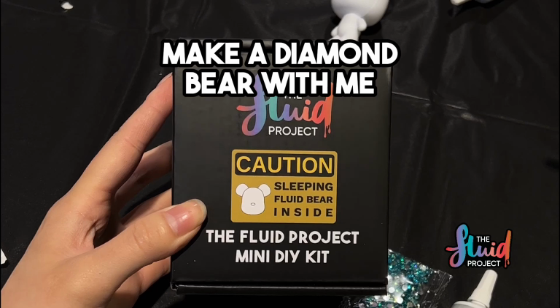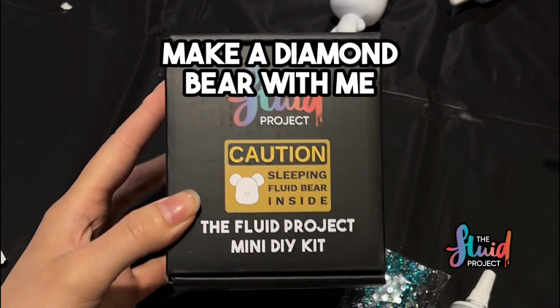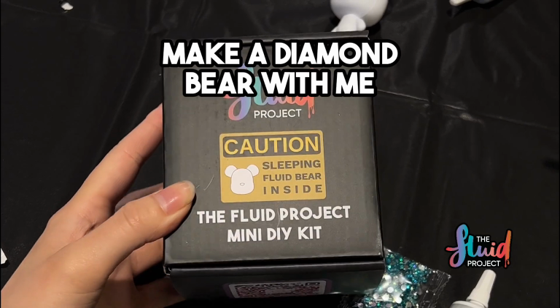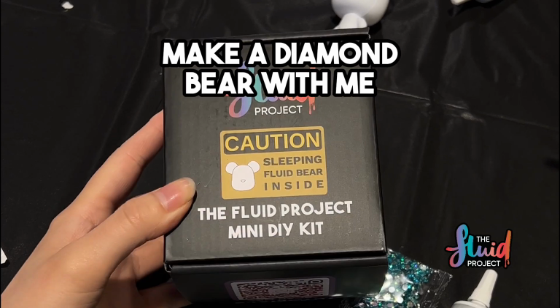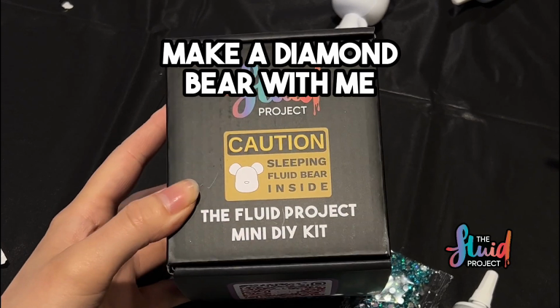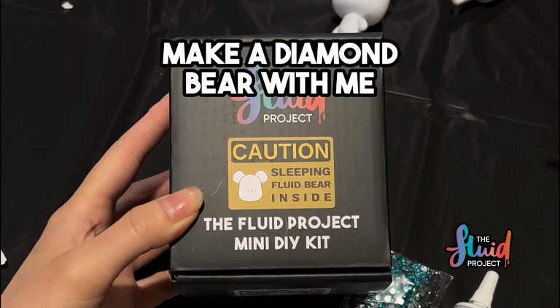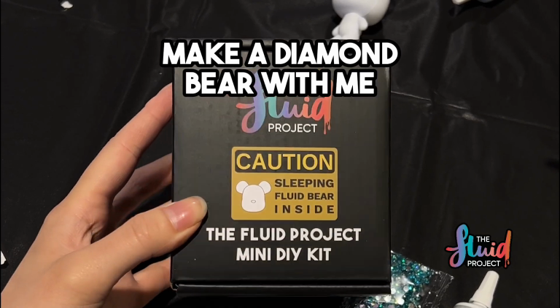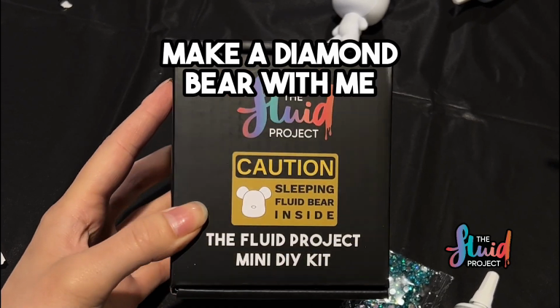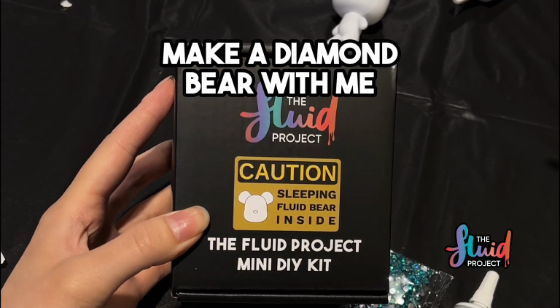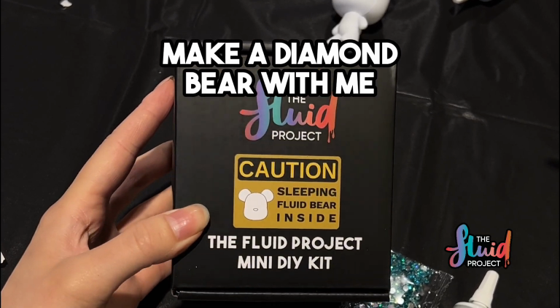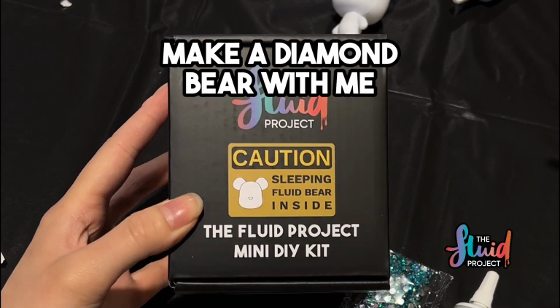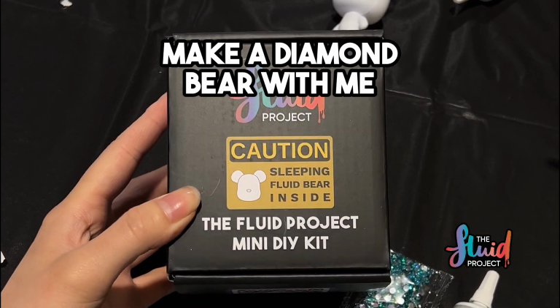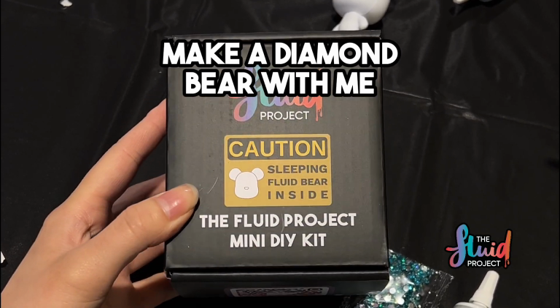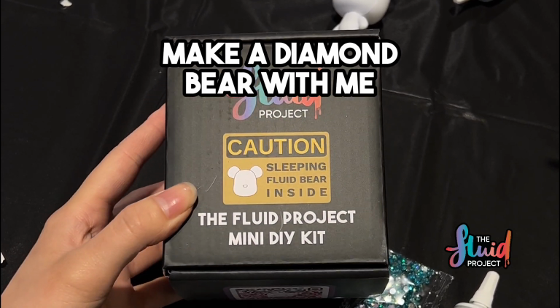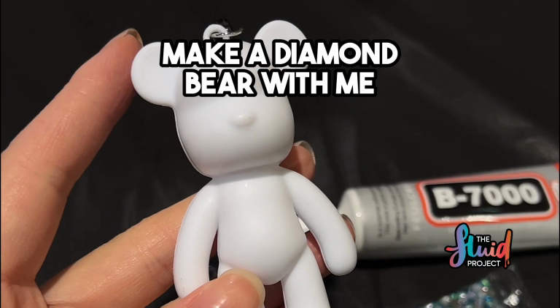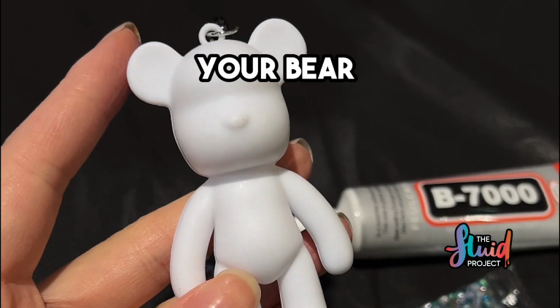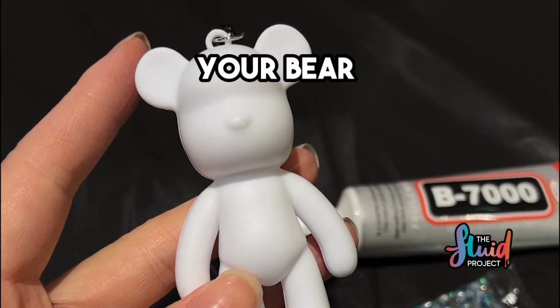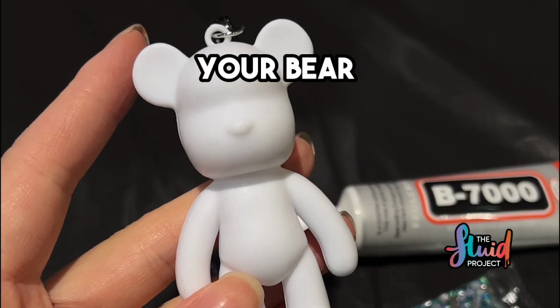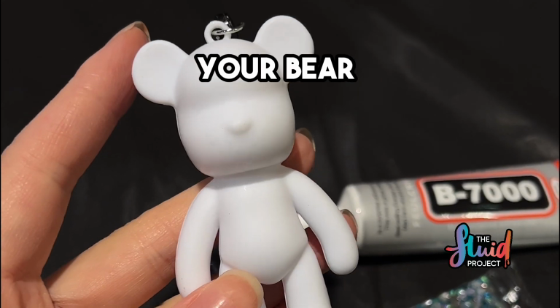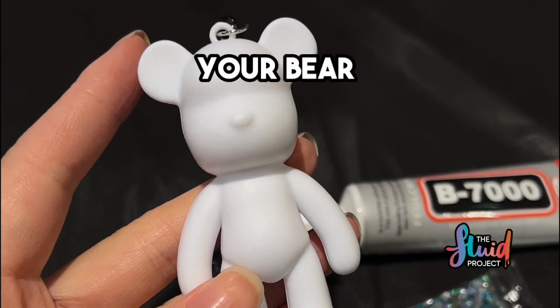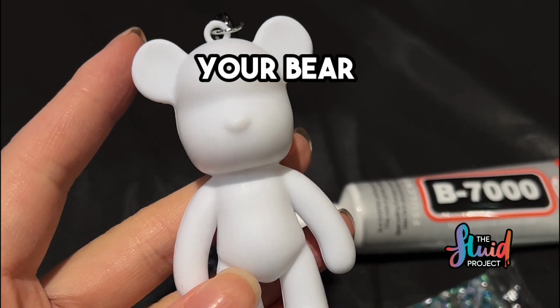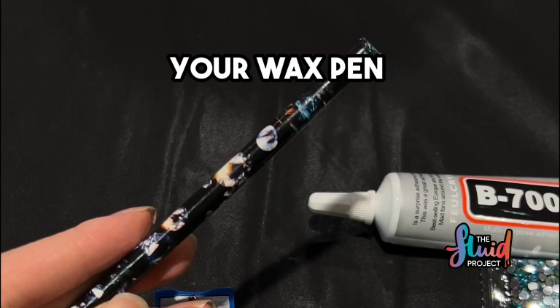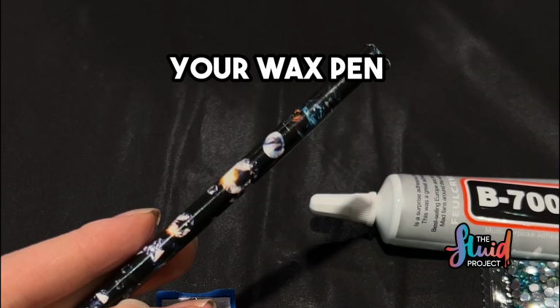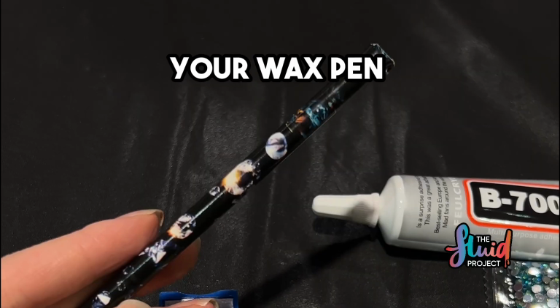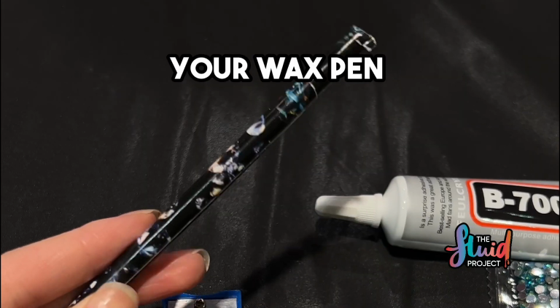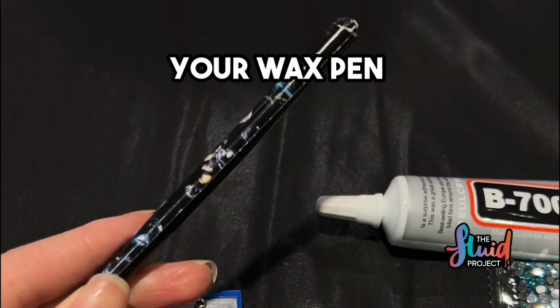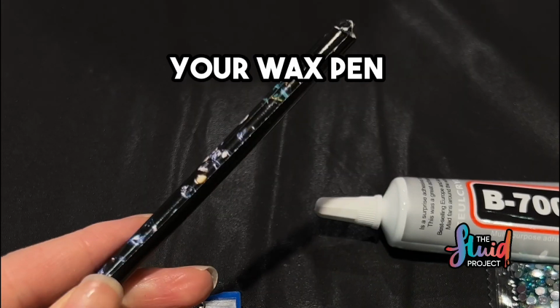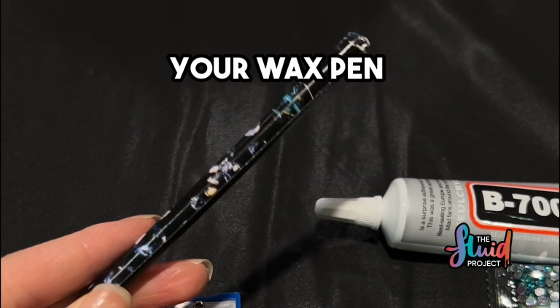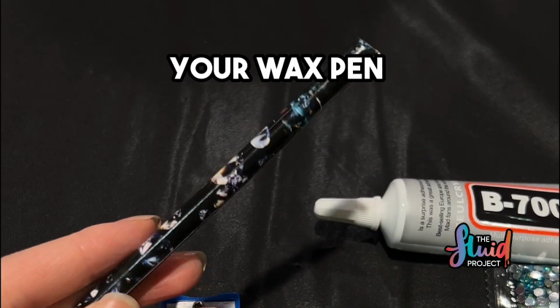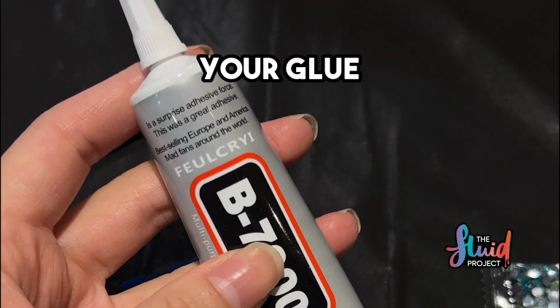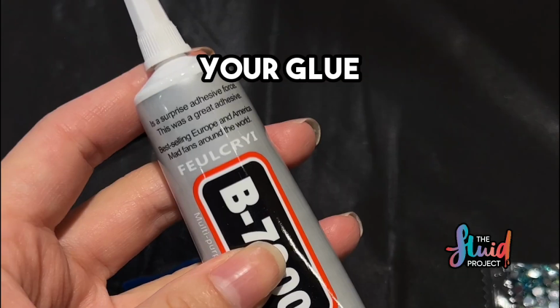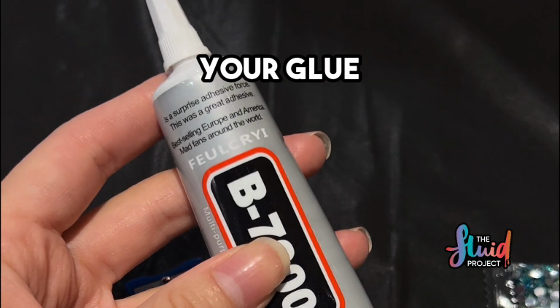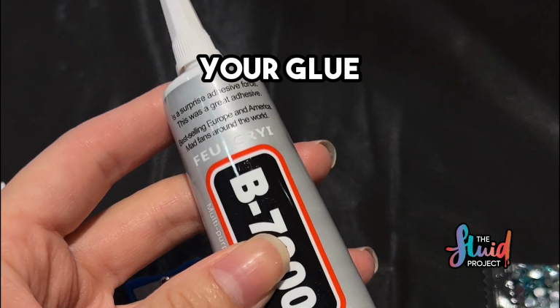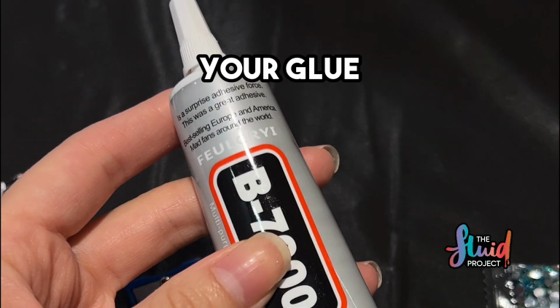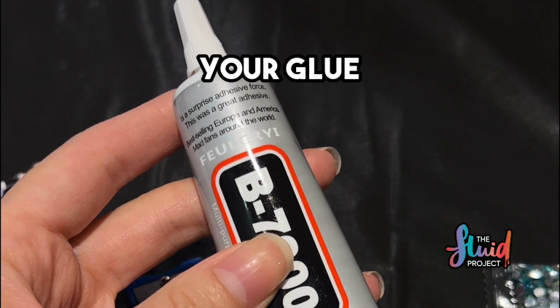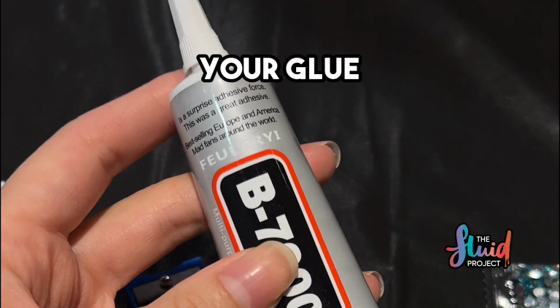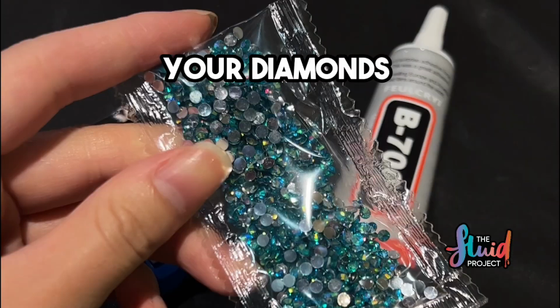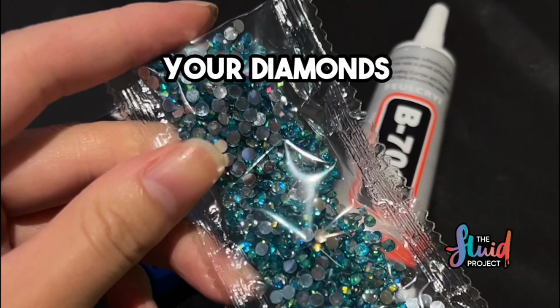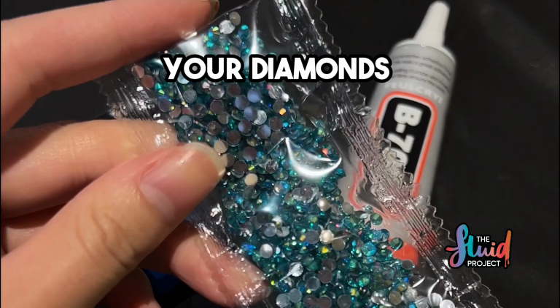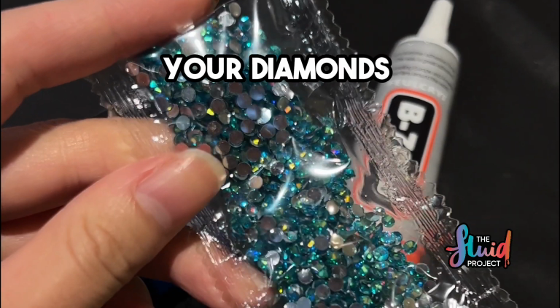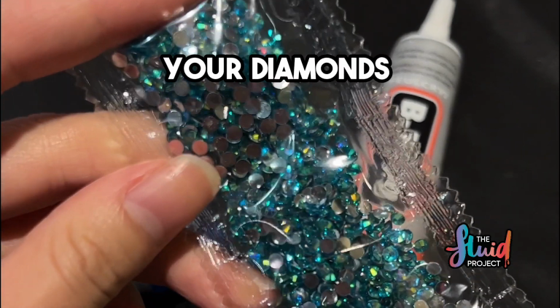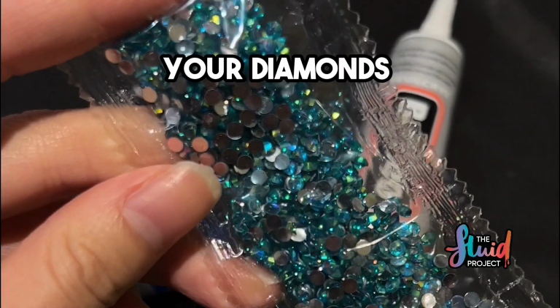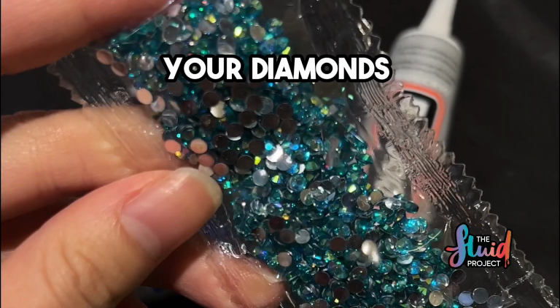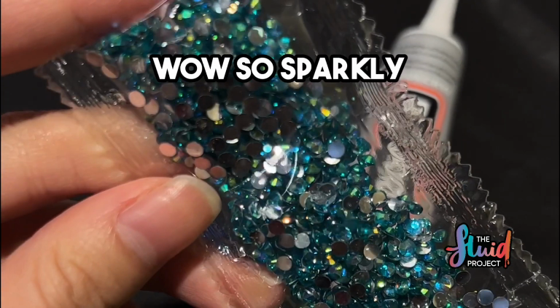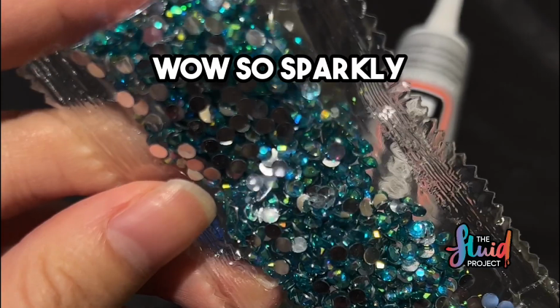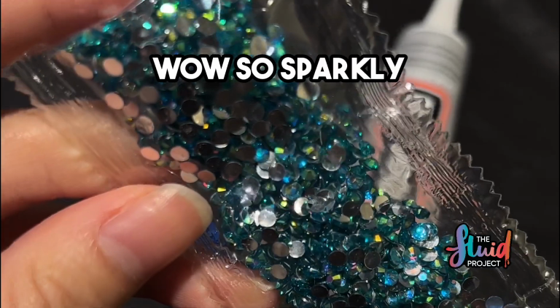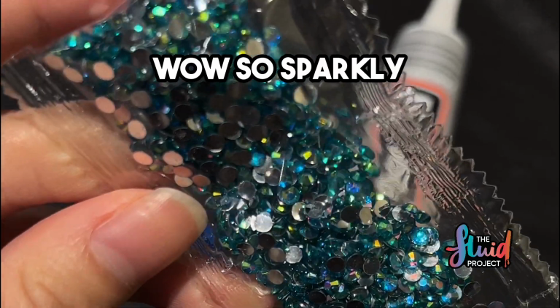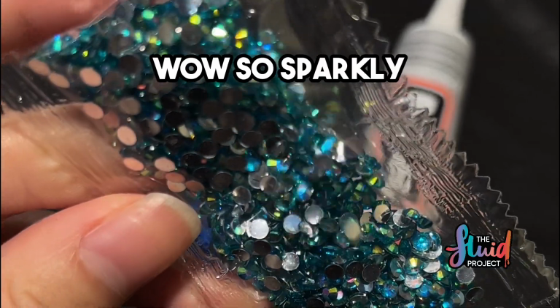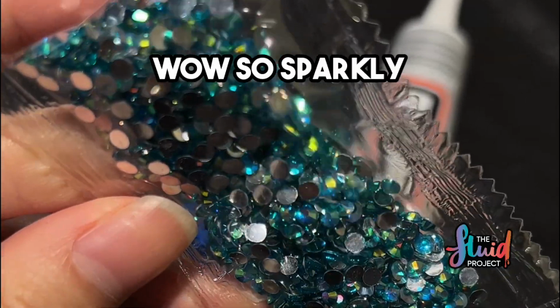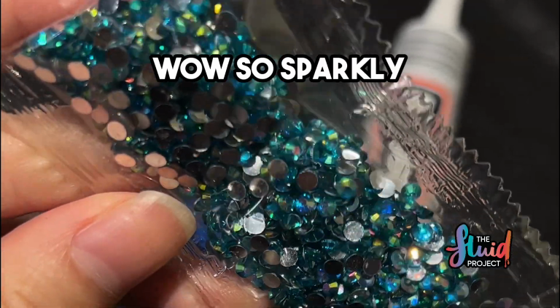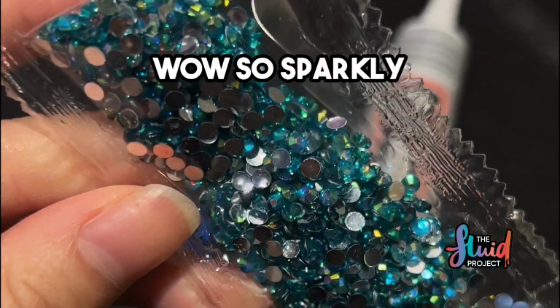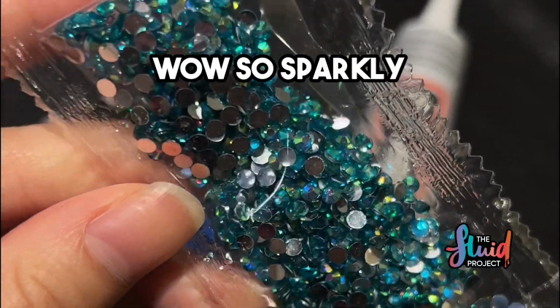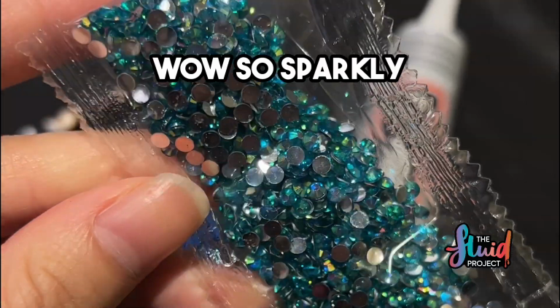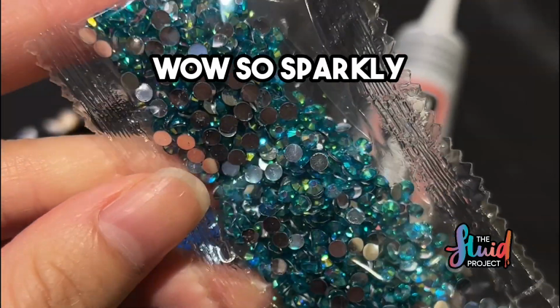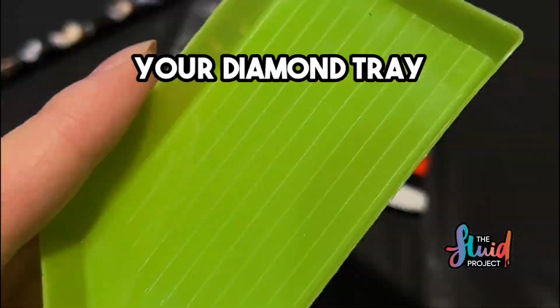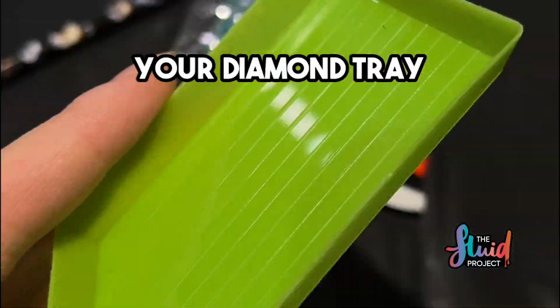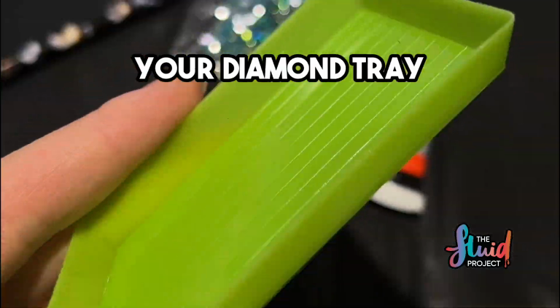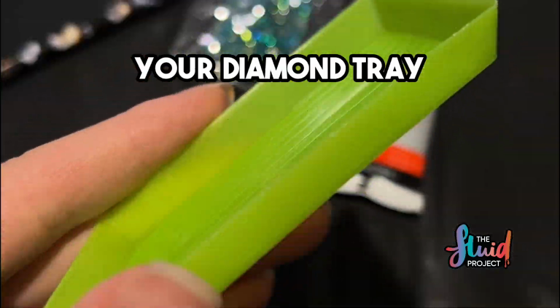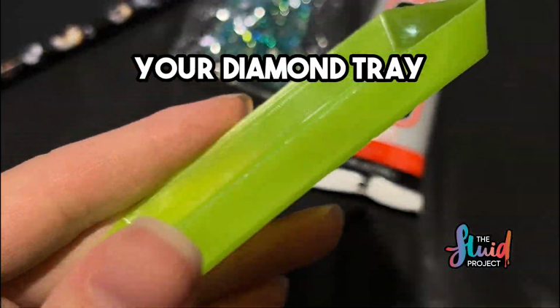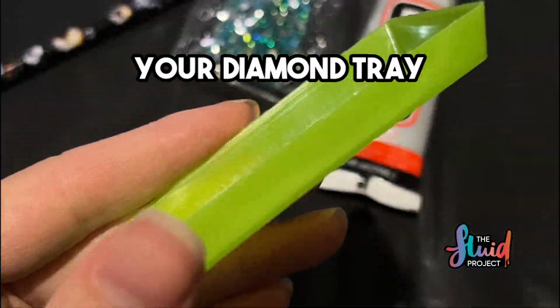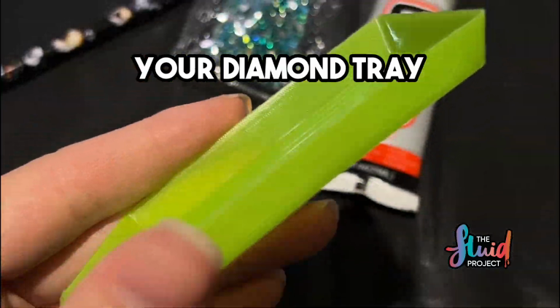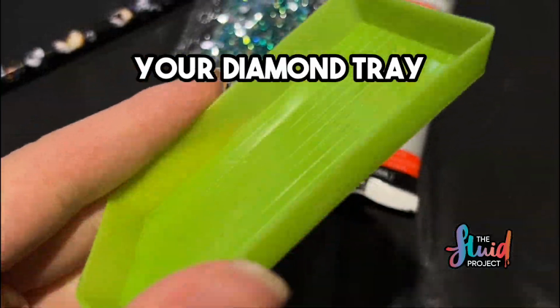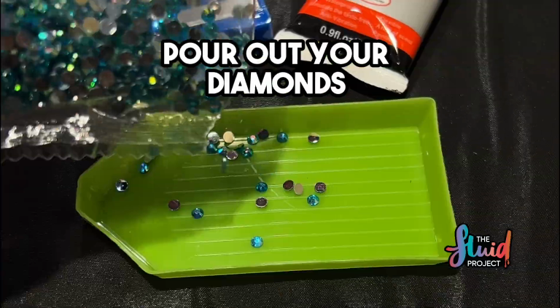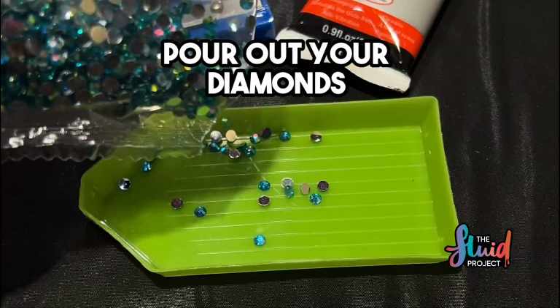Make a diamond bear with me. Your bear, your wax pack, your glue, your diamonds — wow, so sparkly! Your diamond tray.